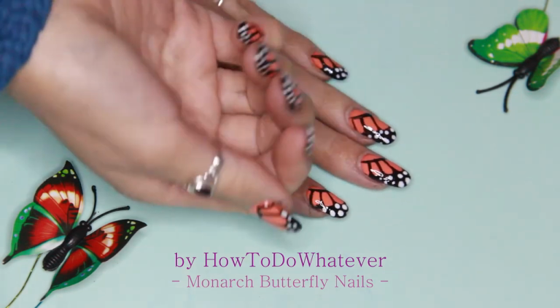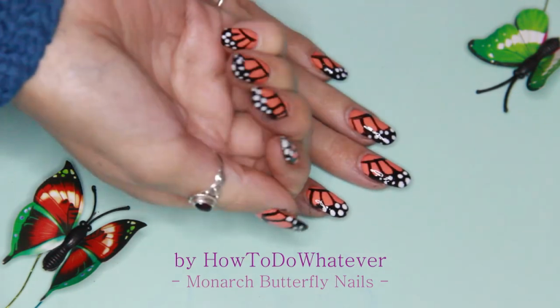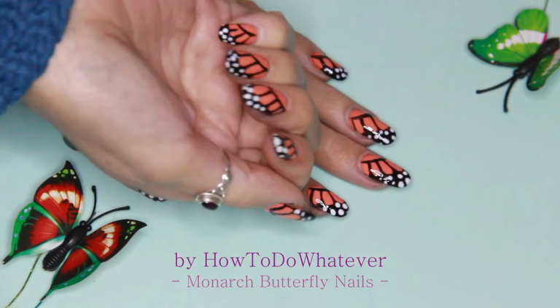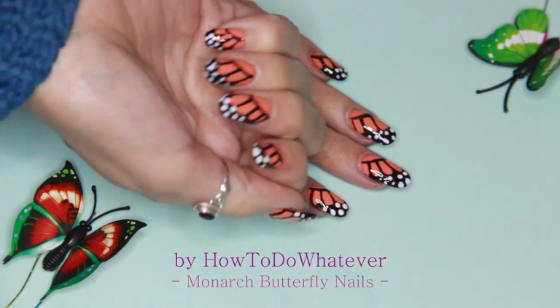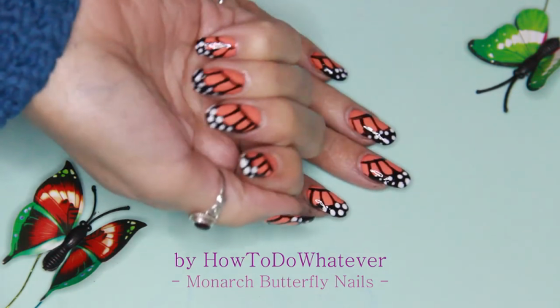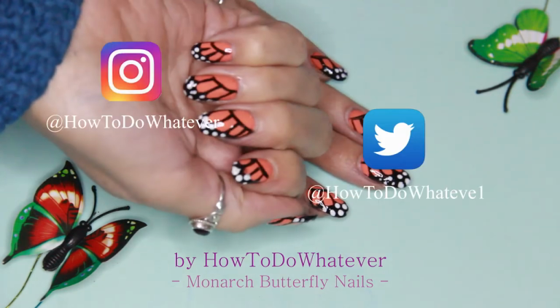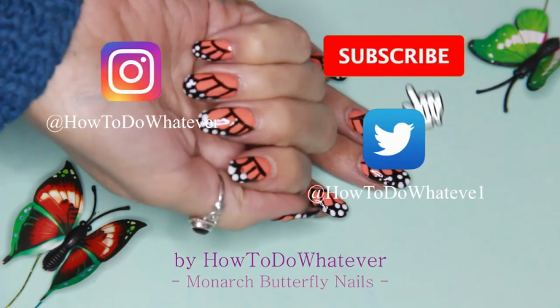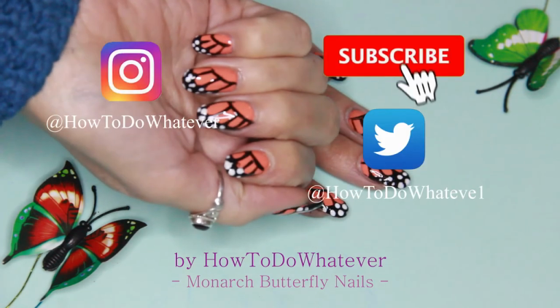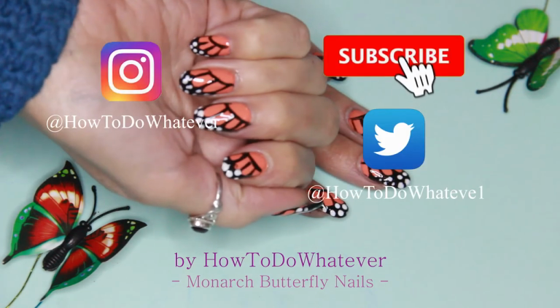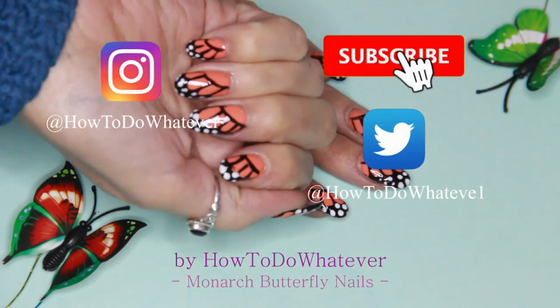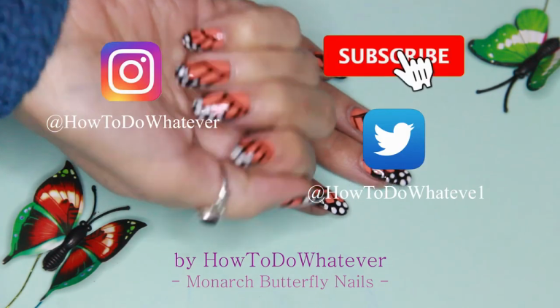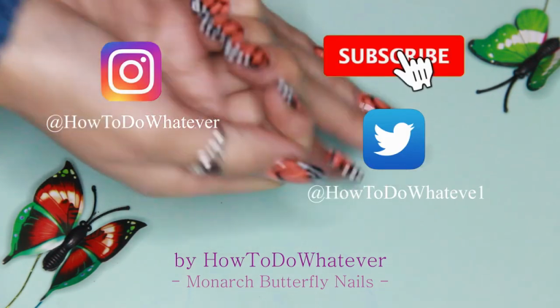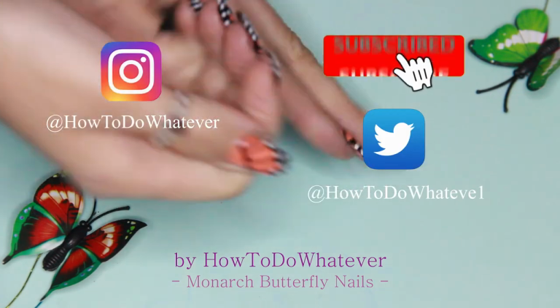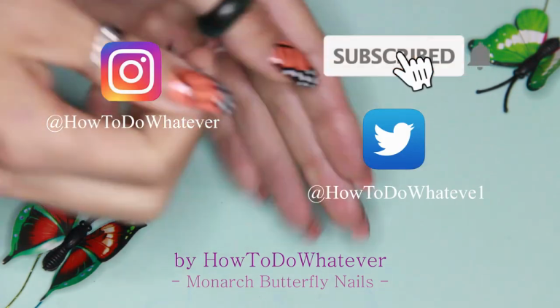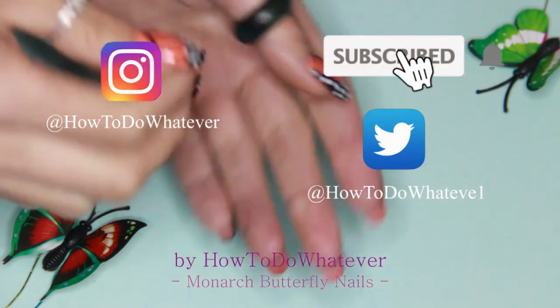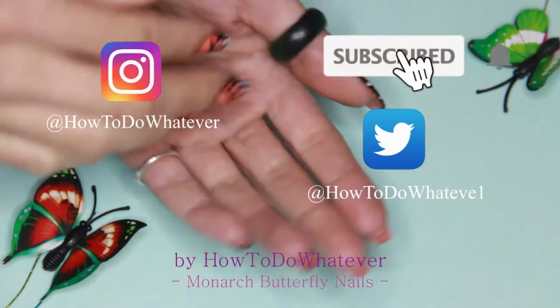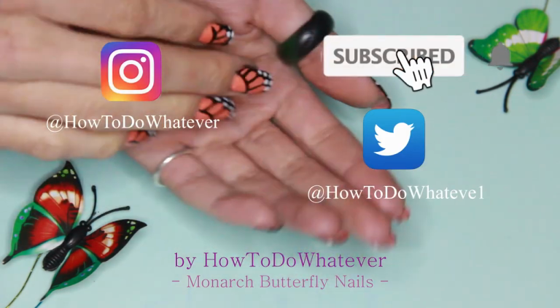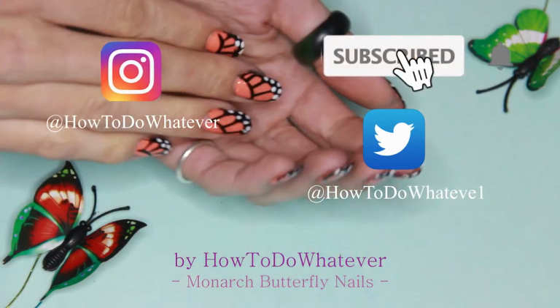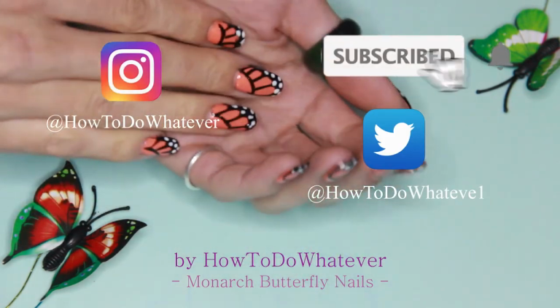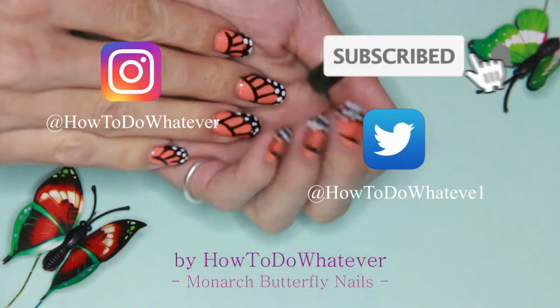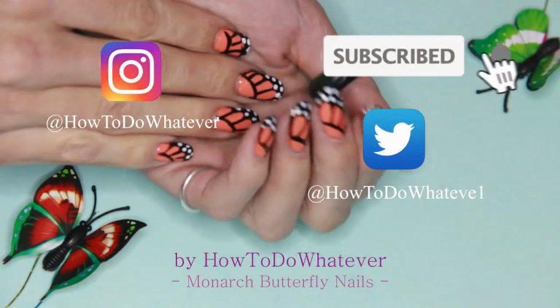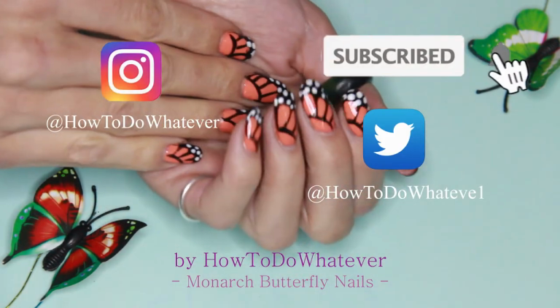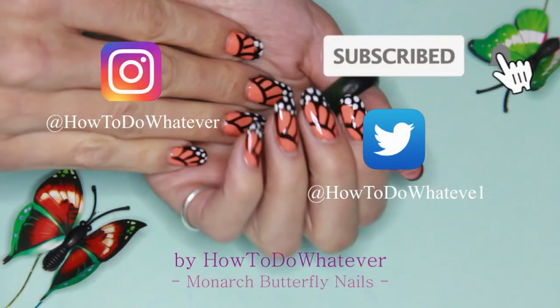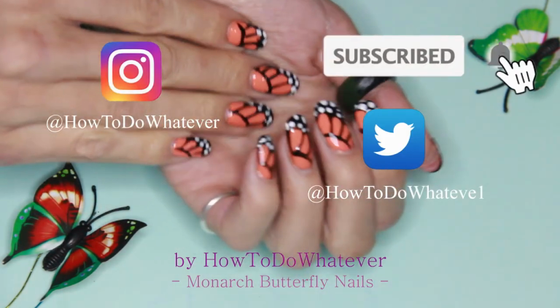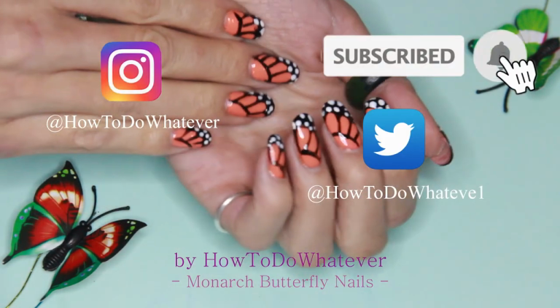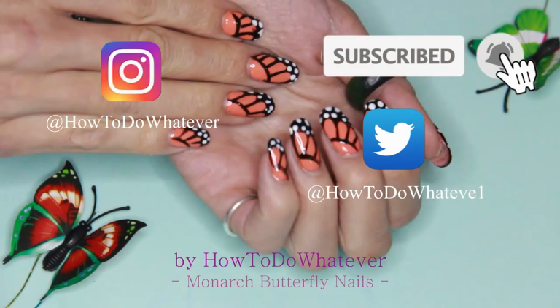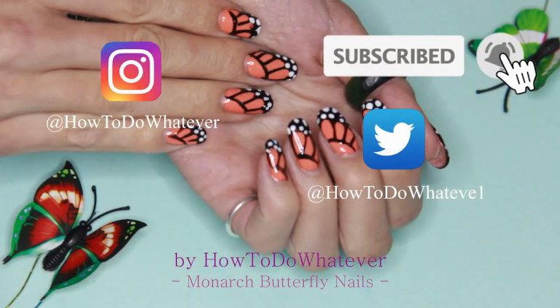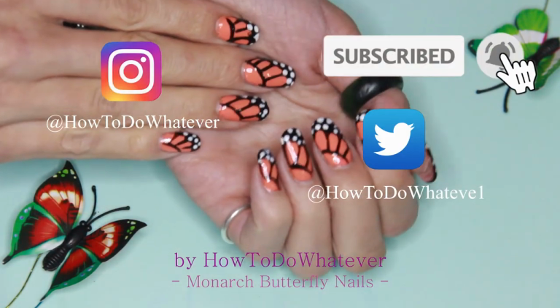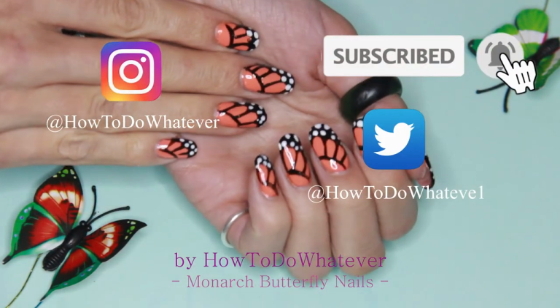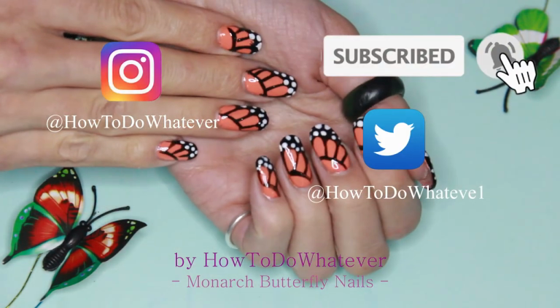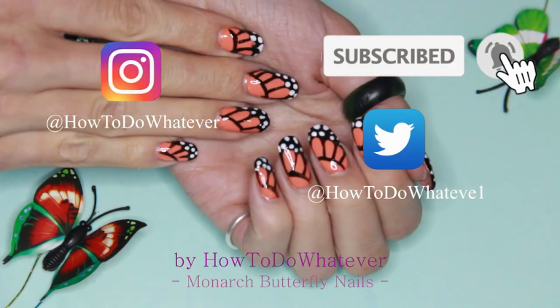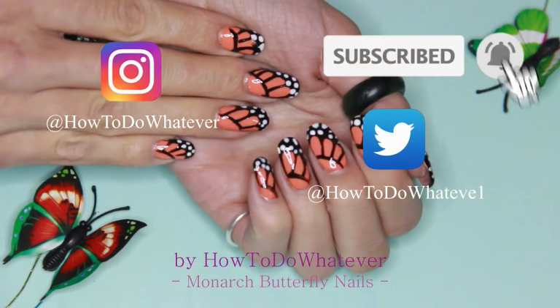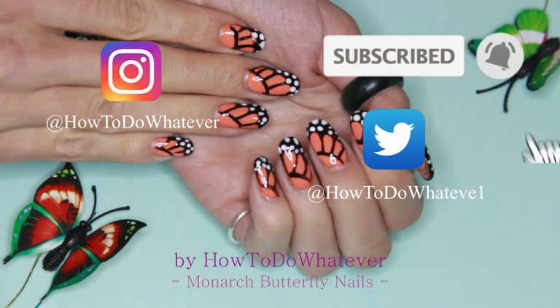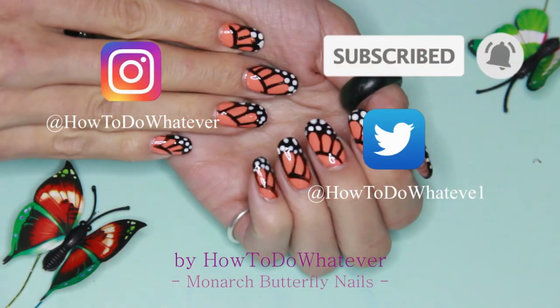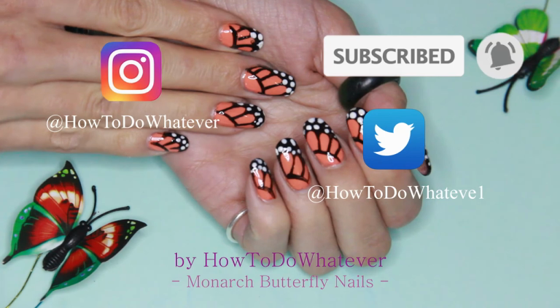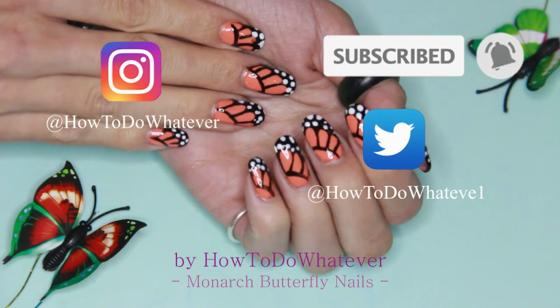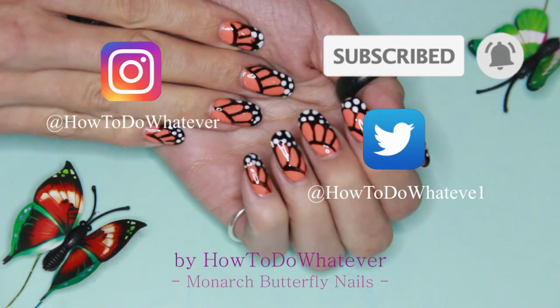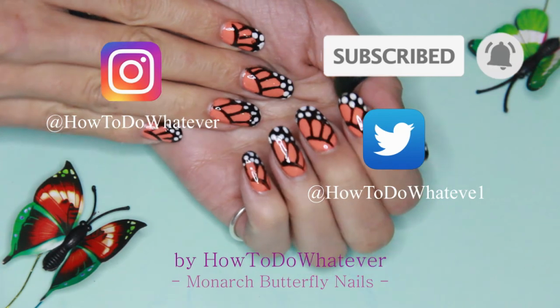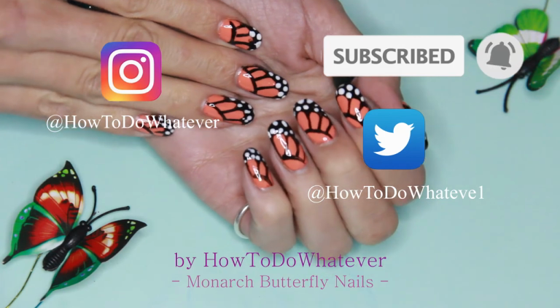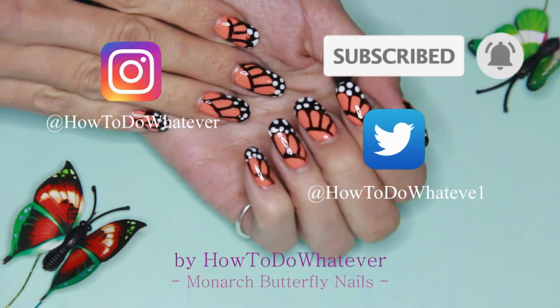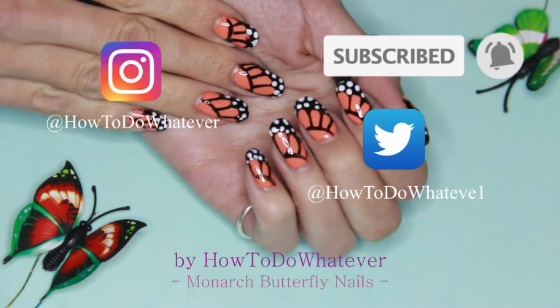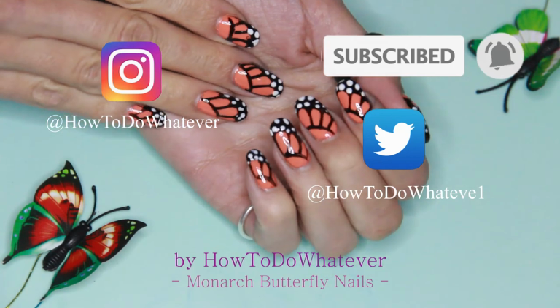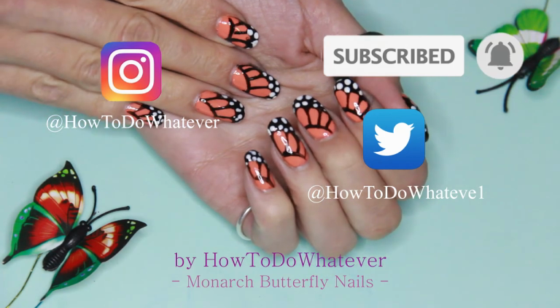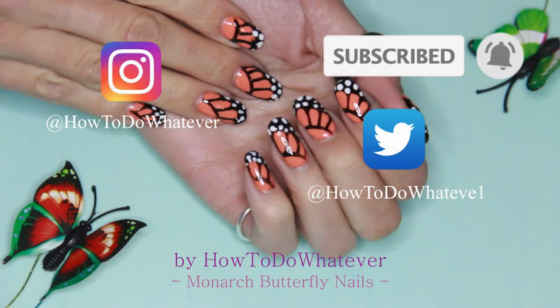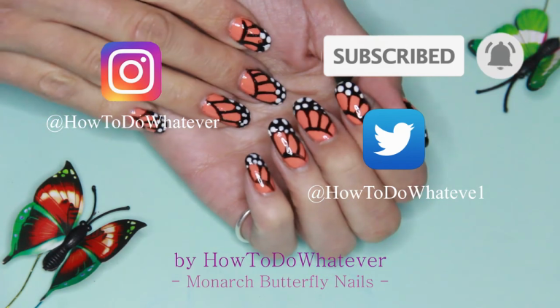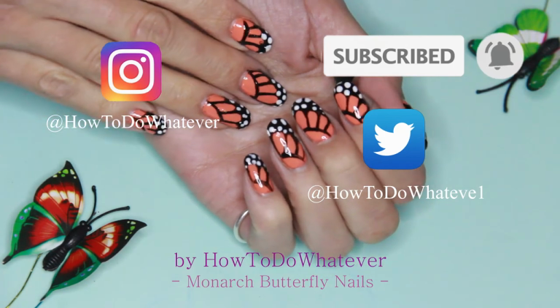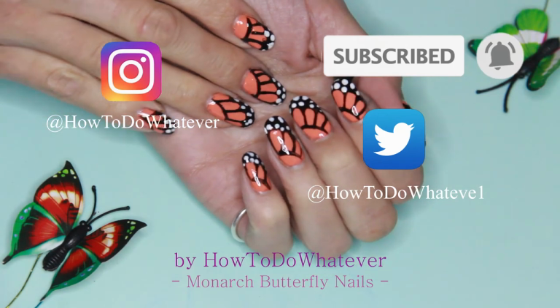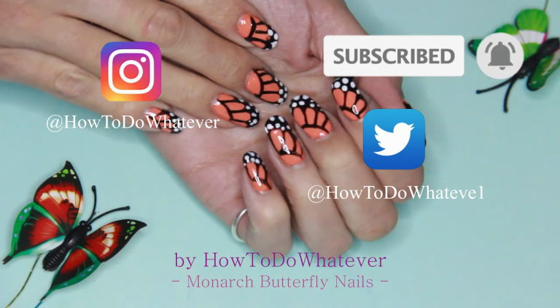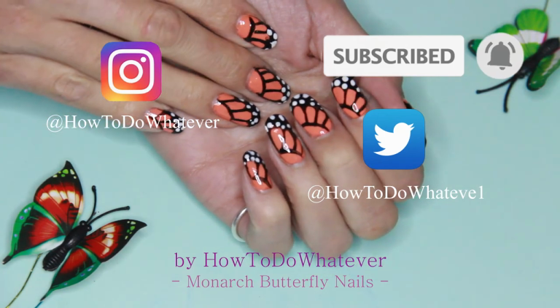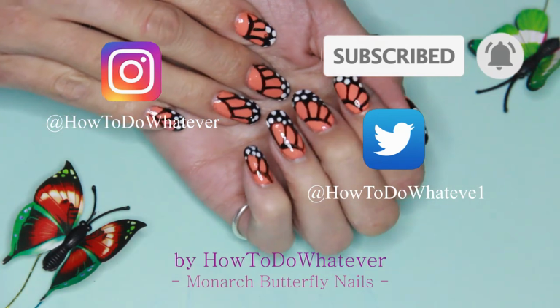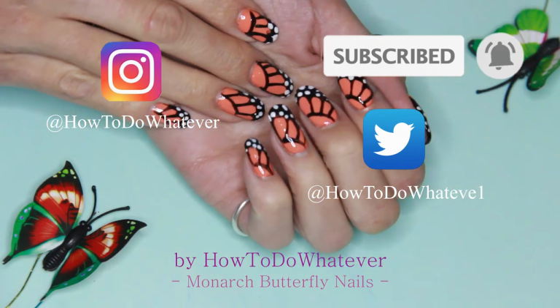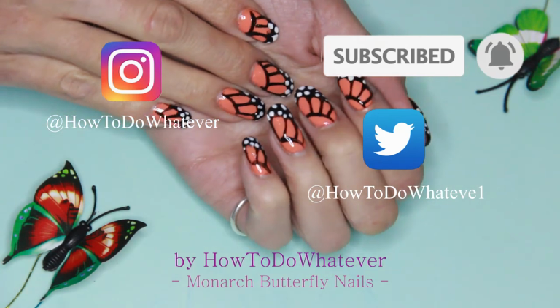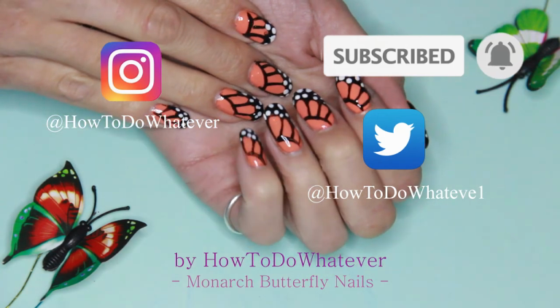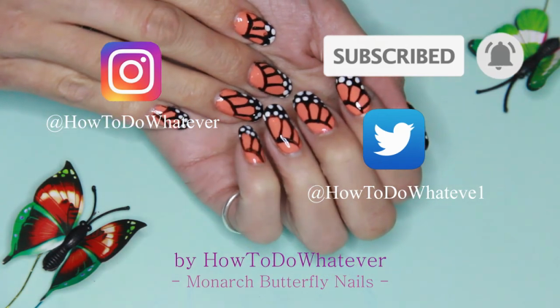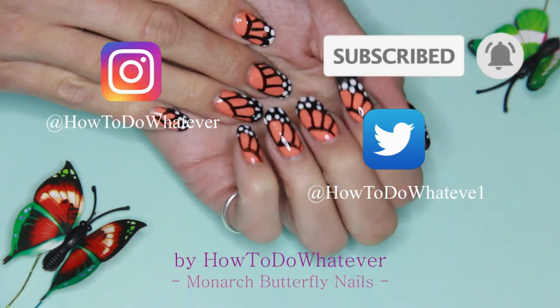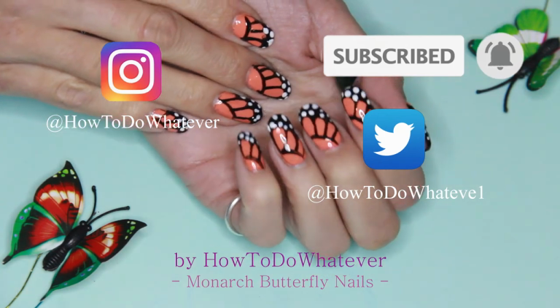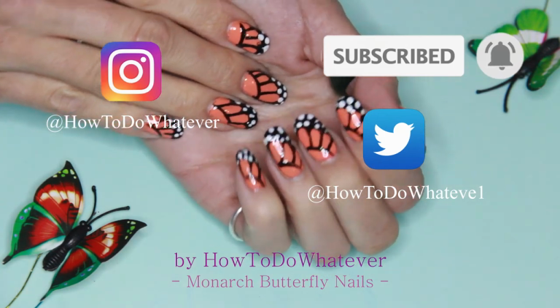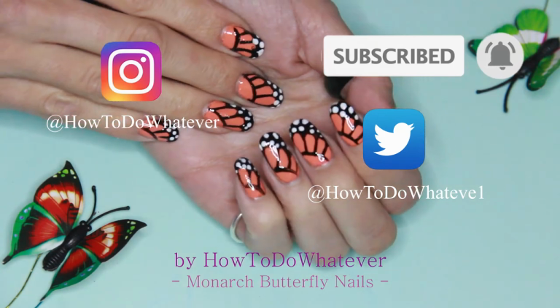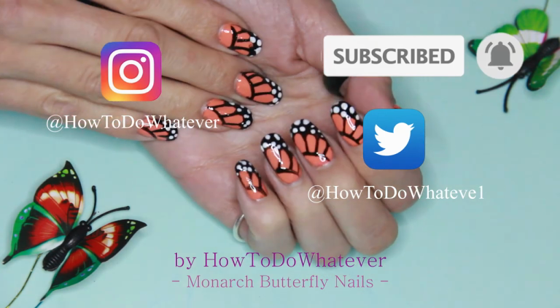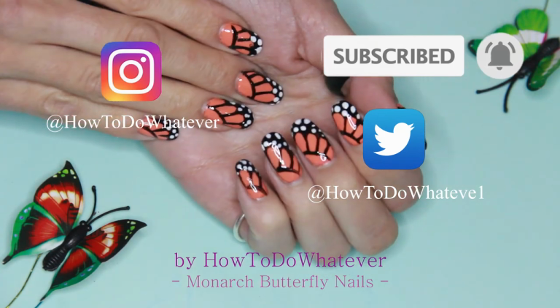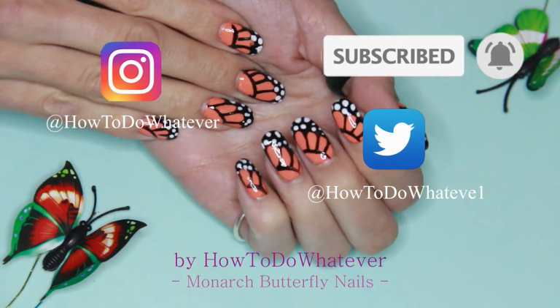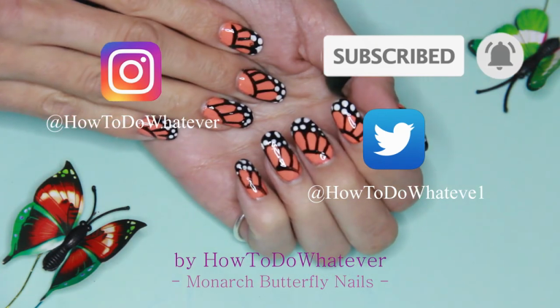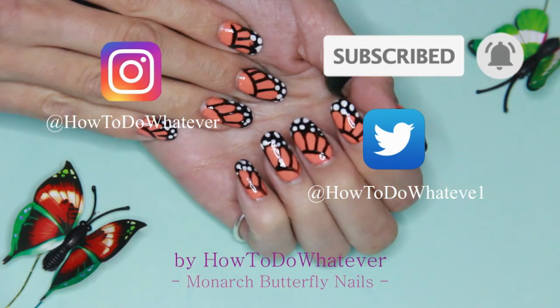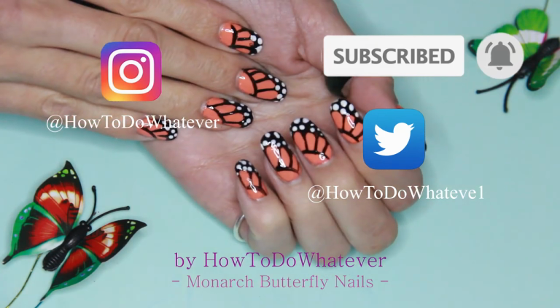Be sure to subscribe, hit the bell button for notifications, and see you next time. Bye!